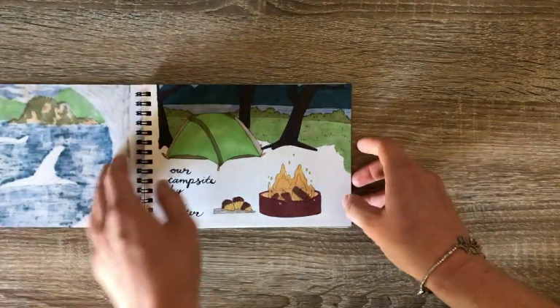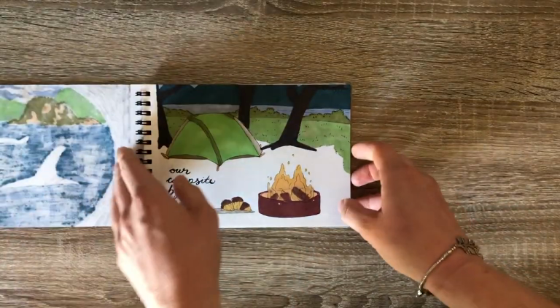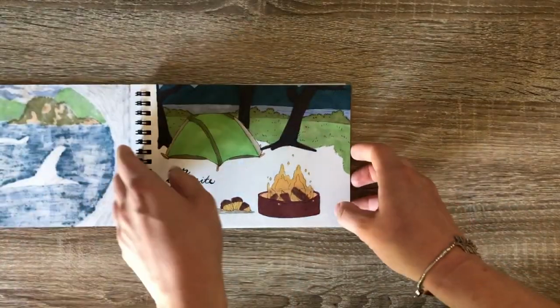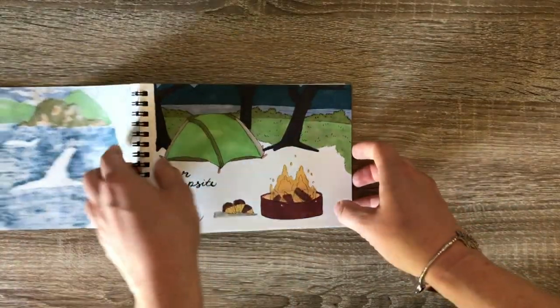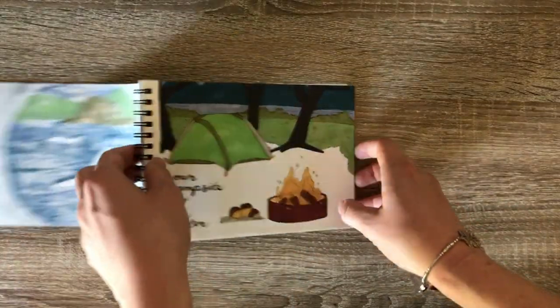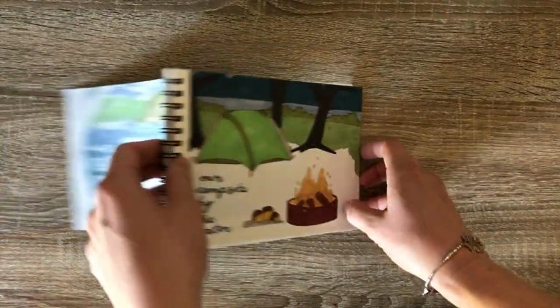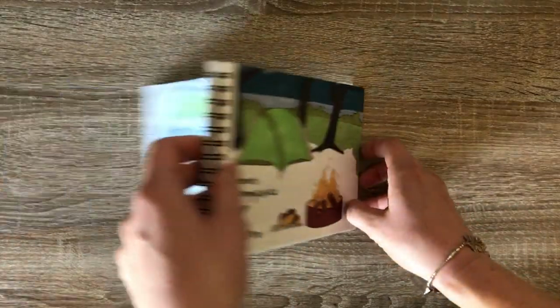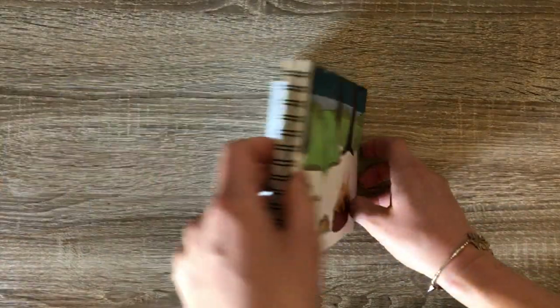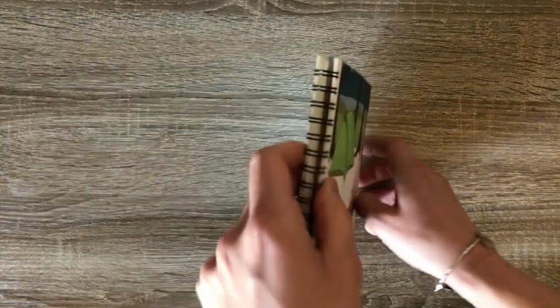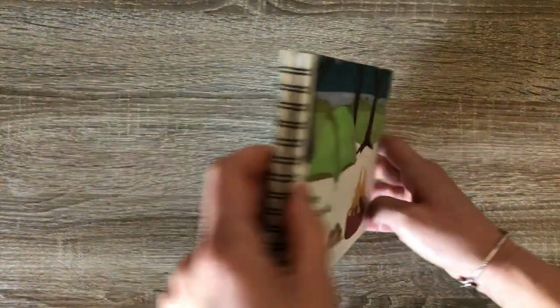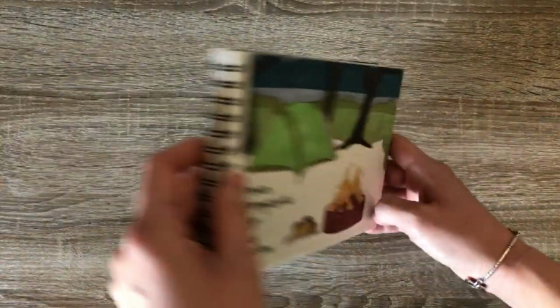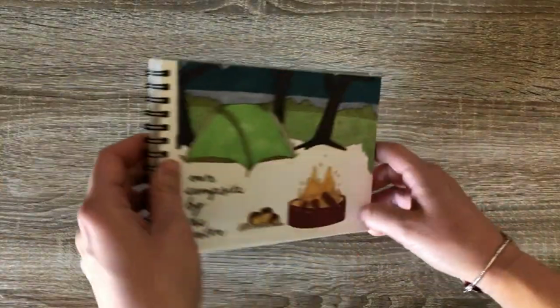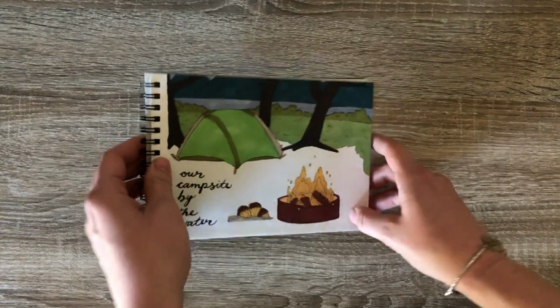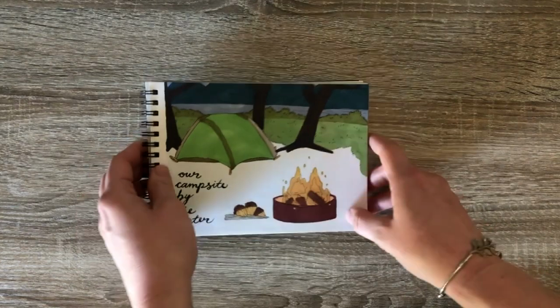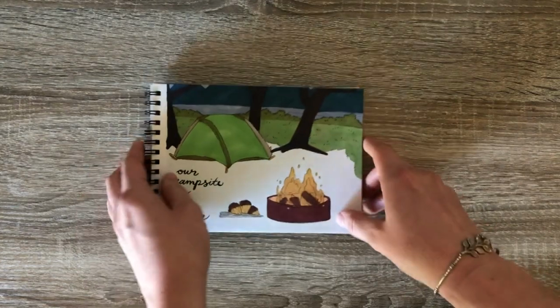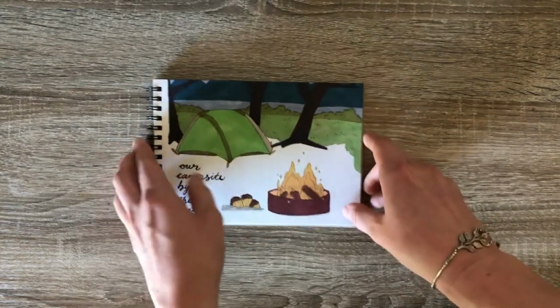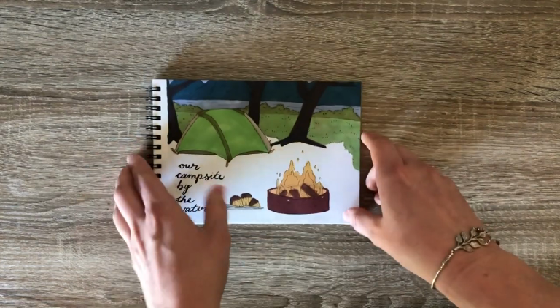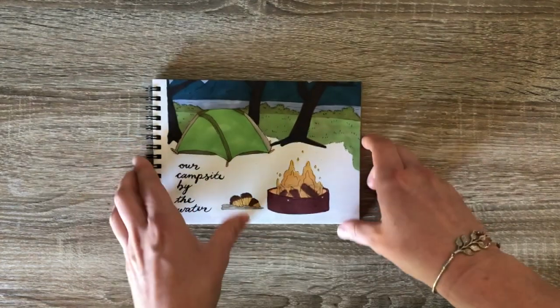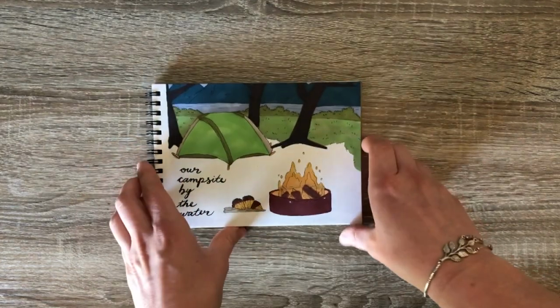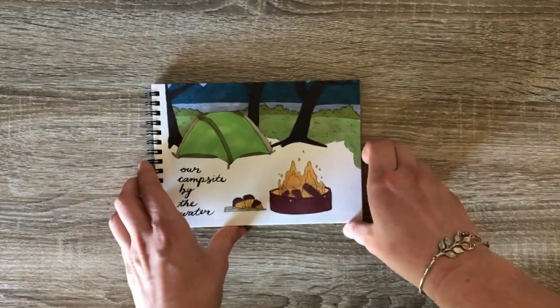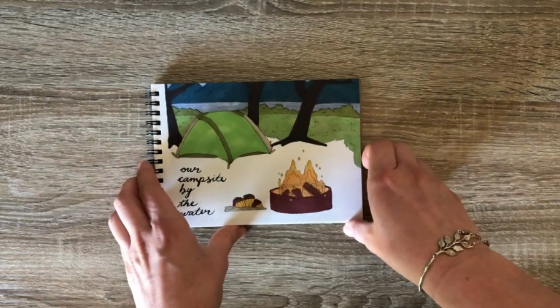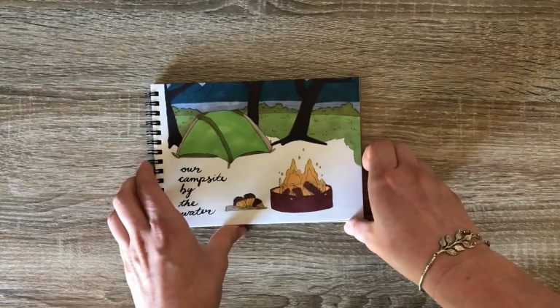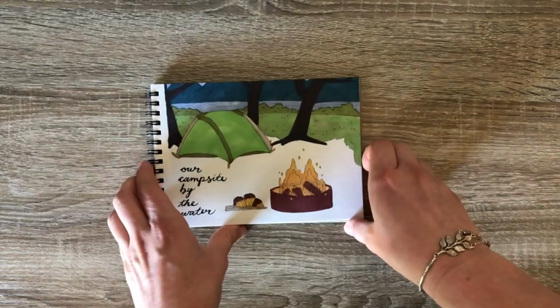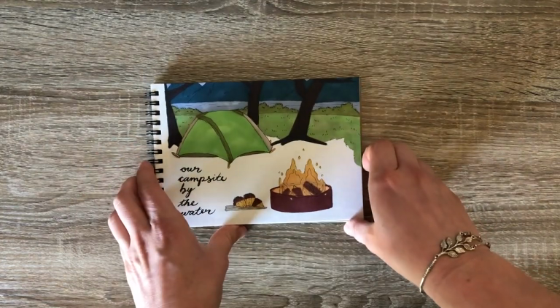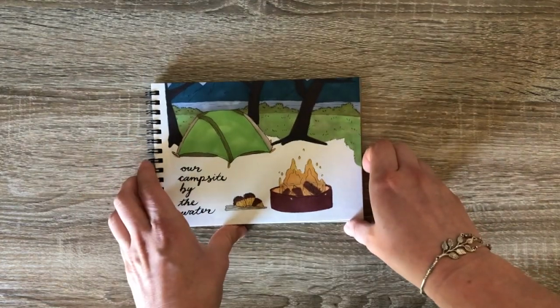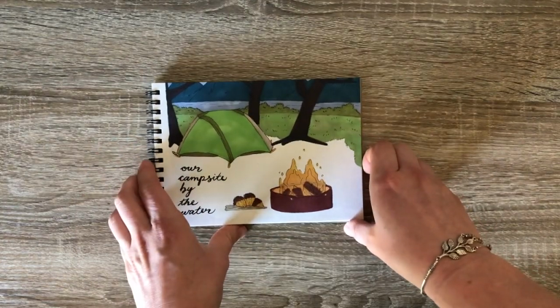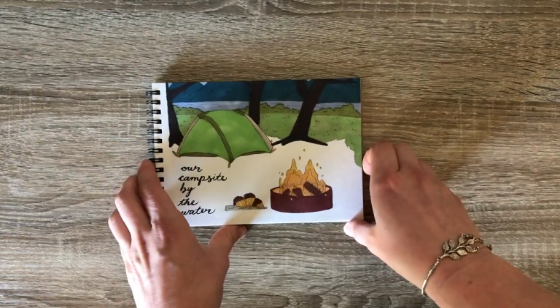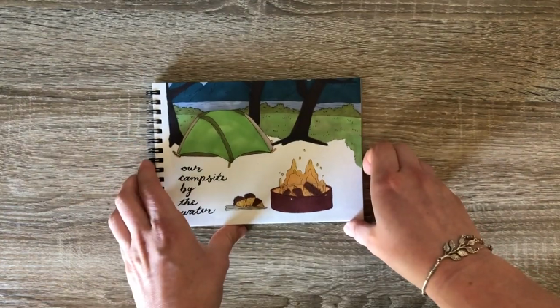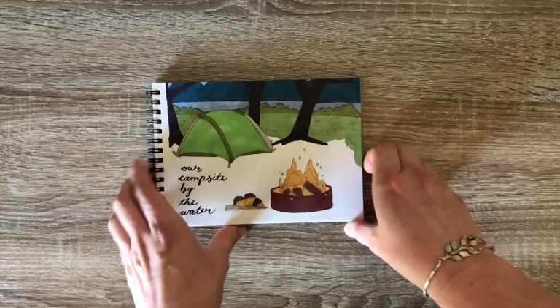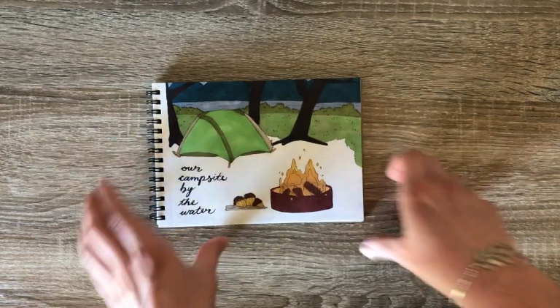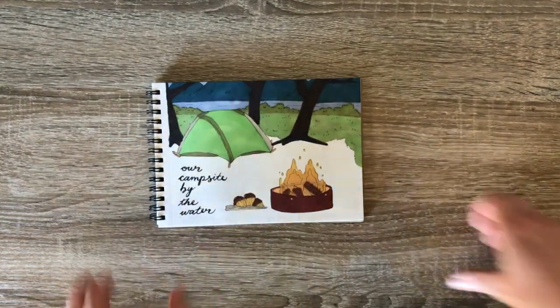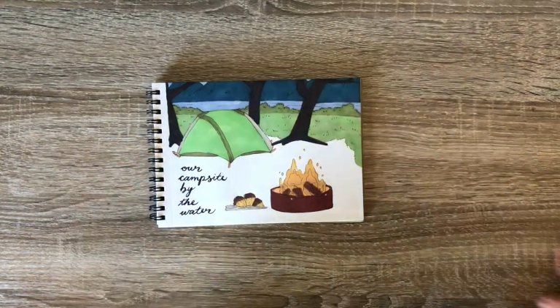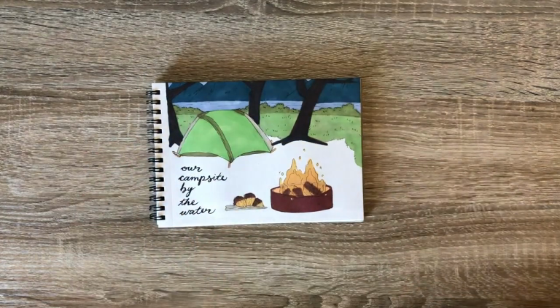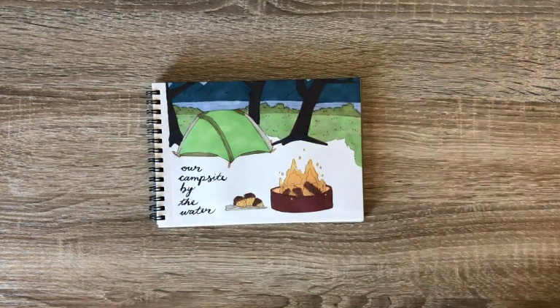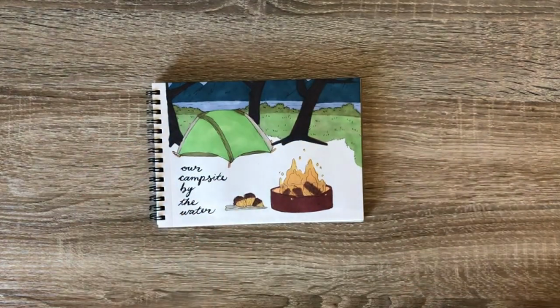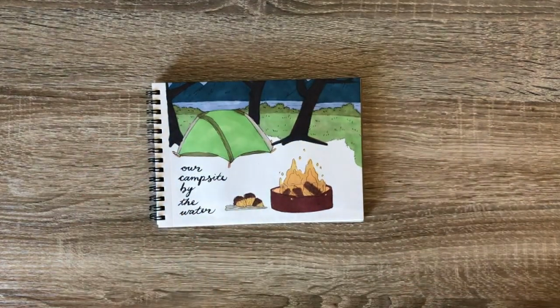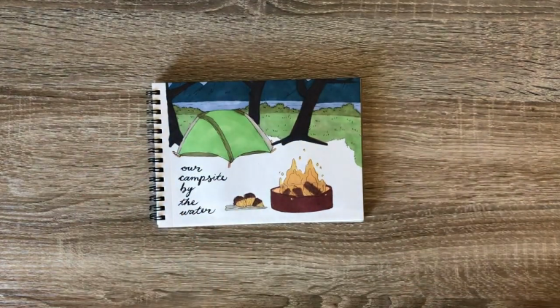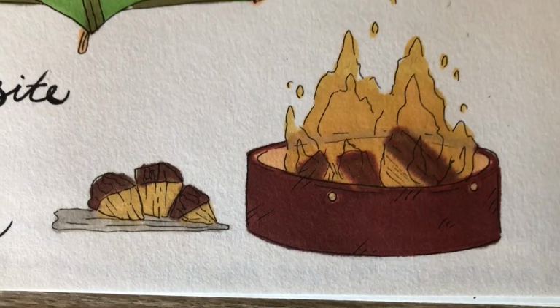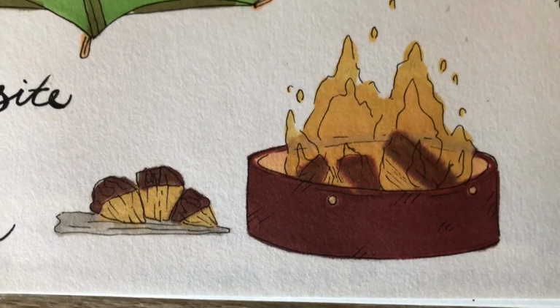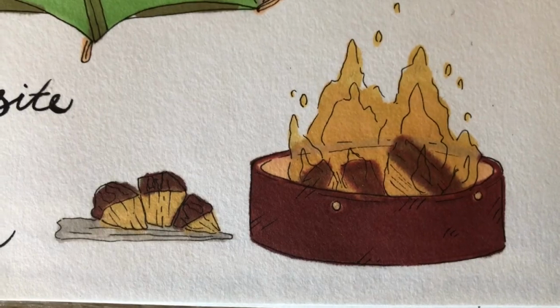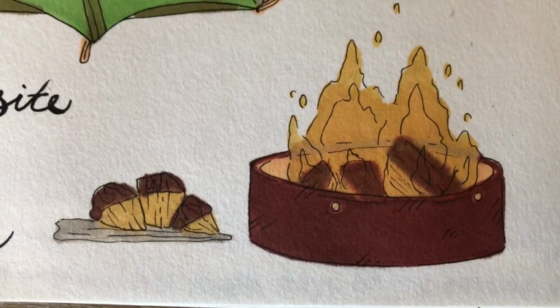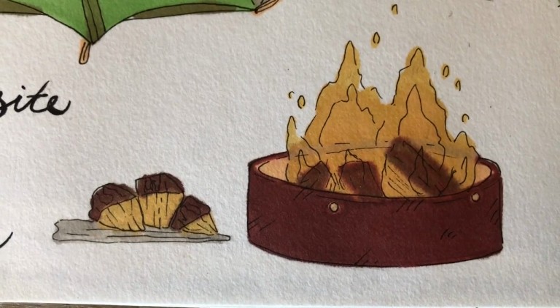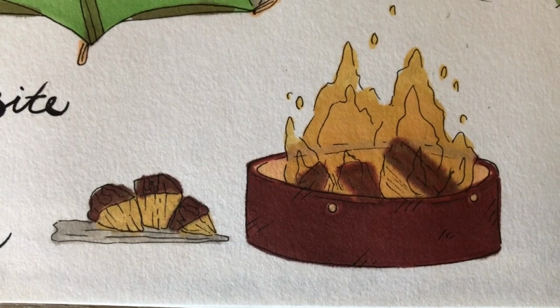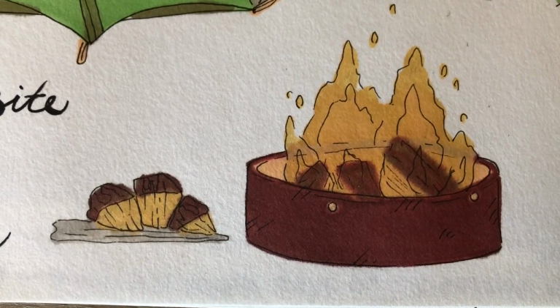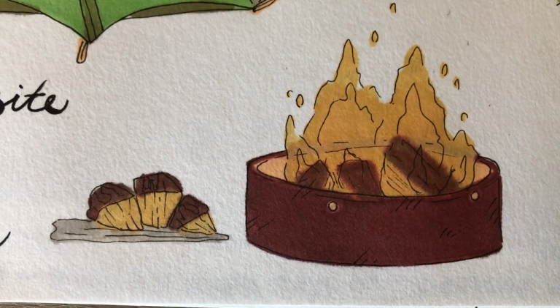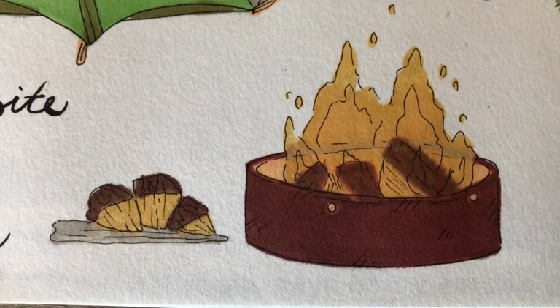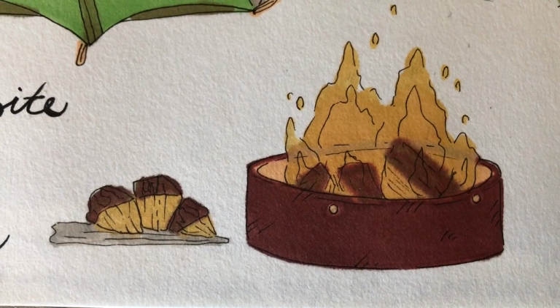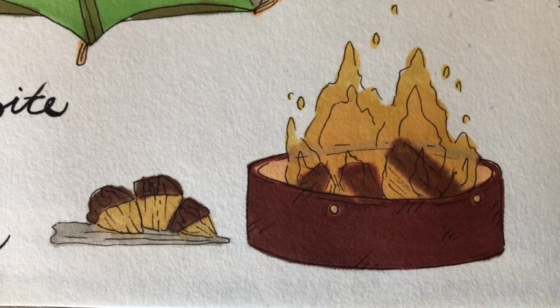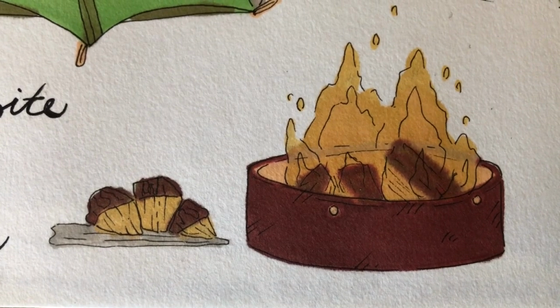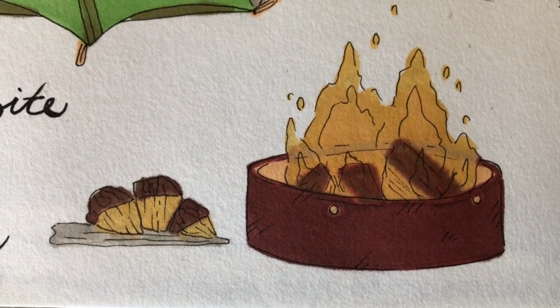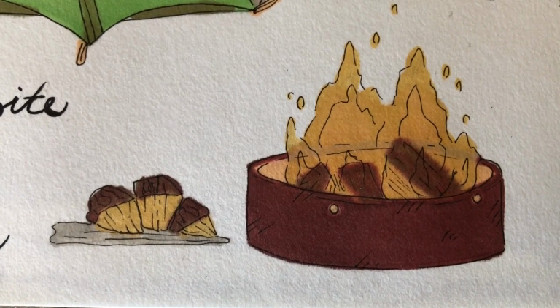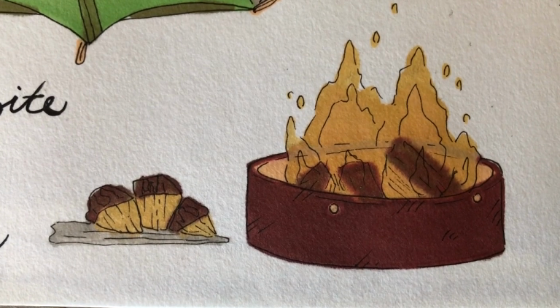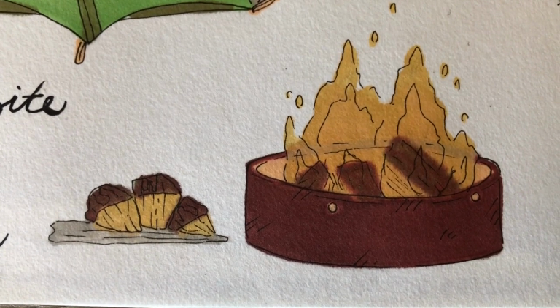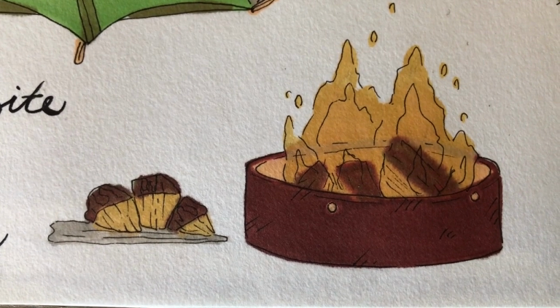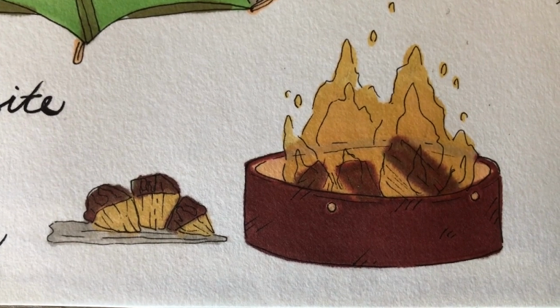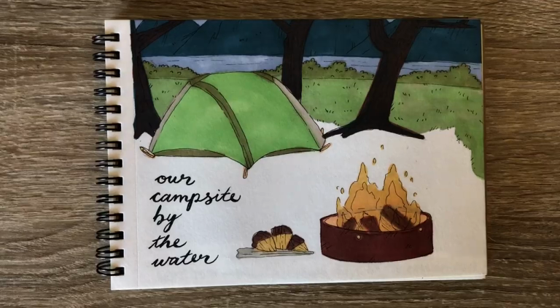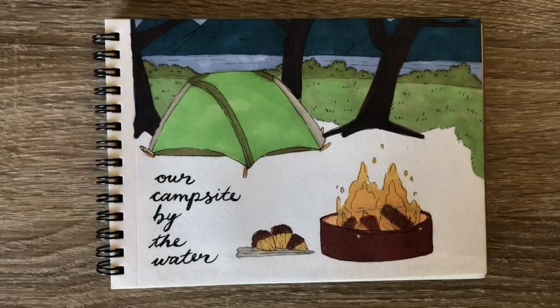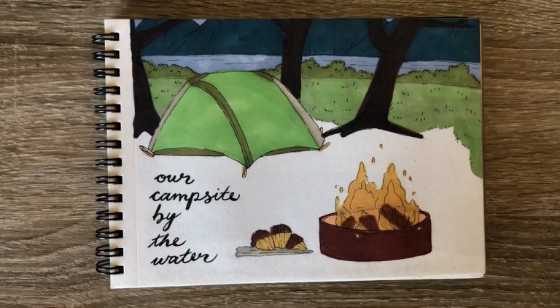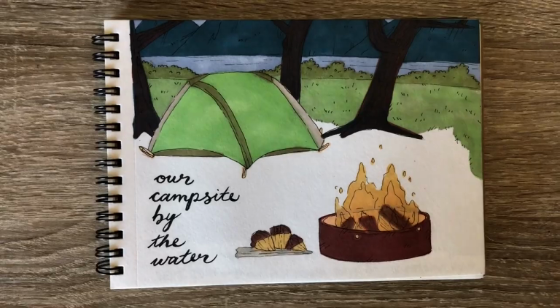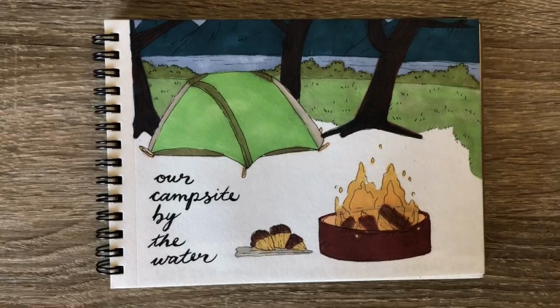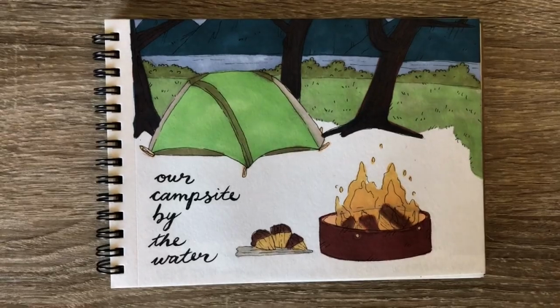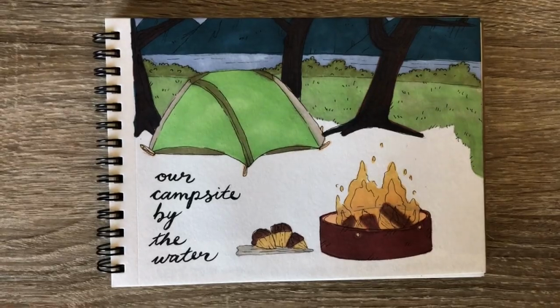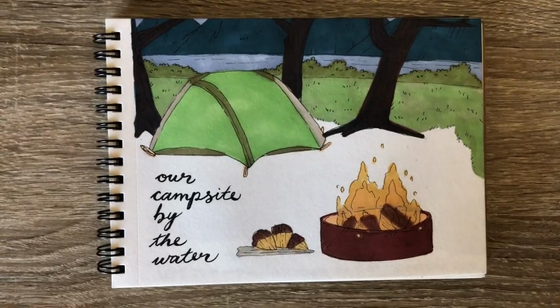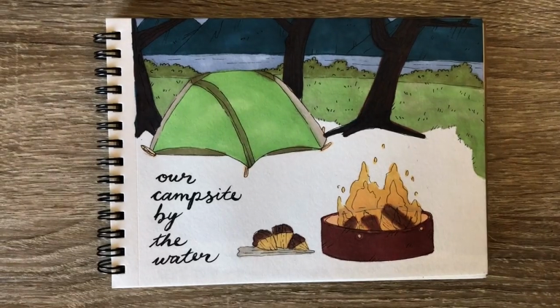Another sketch of our campsite, this one with a little fire. This one was really nice because it was by the water.